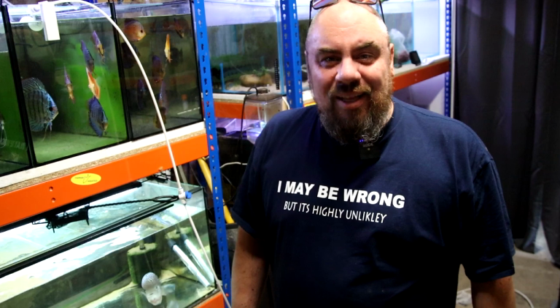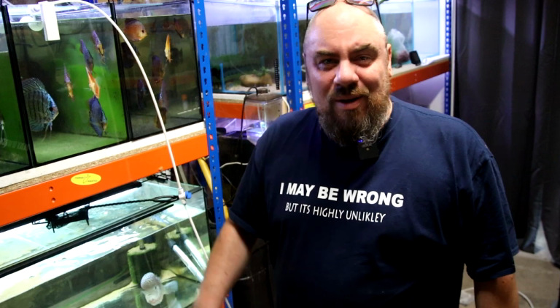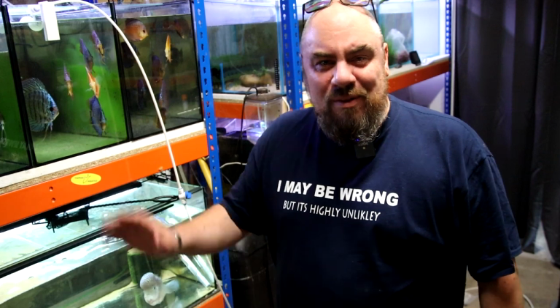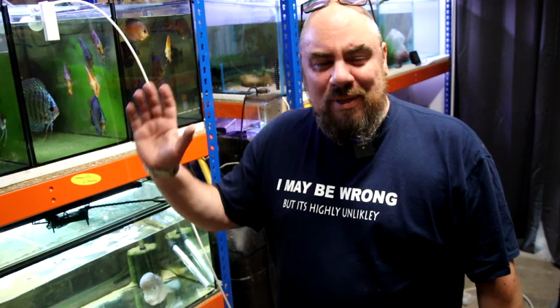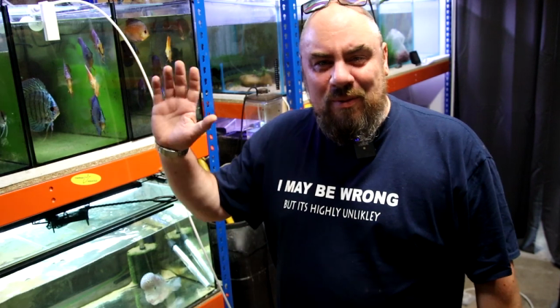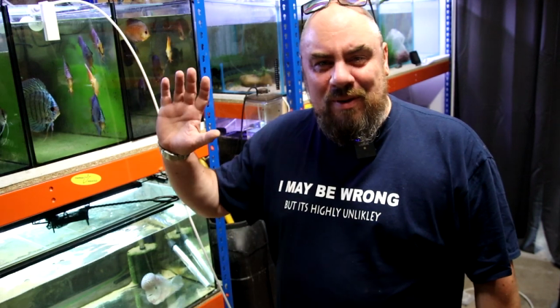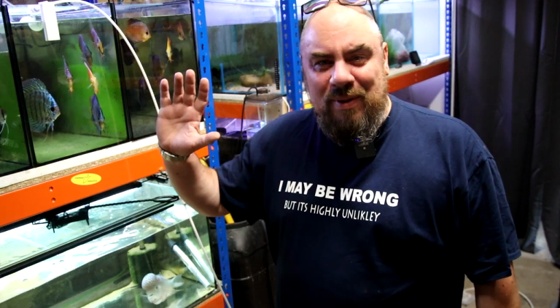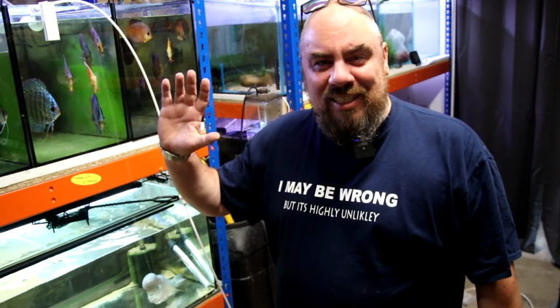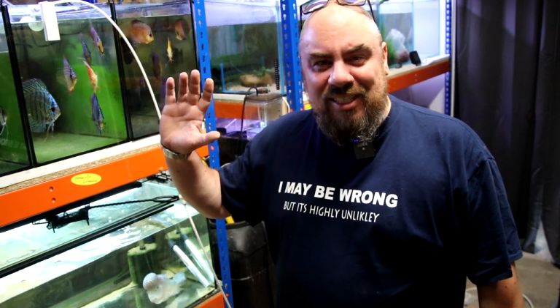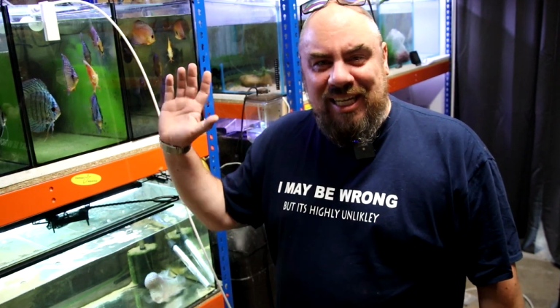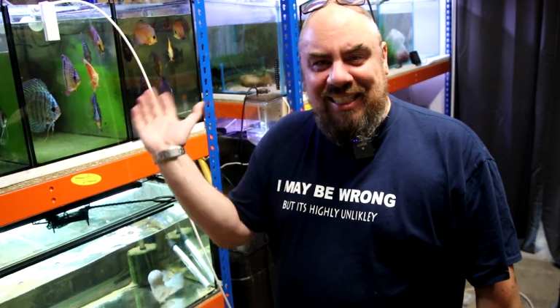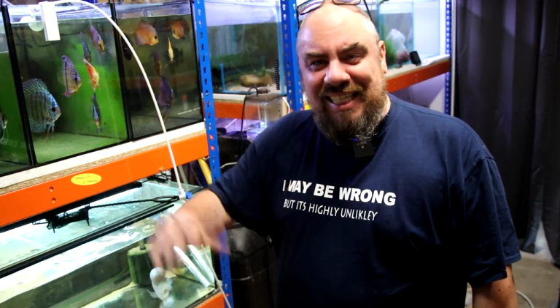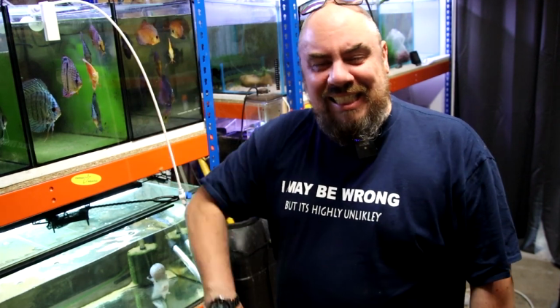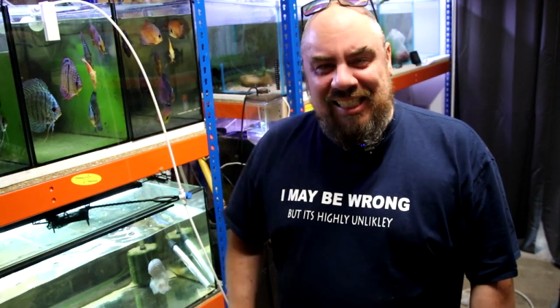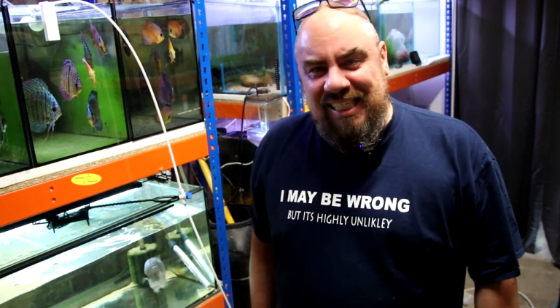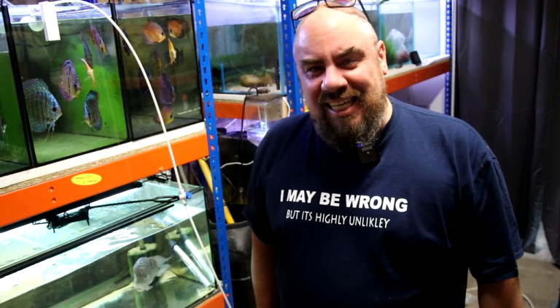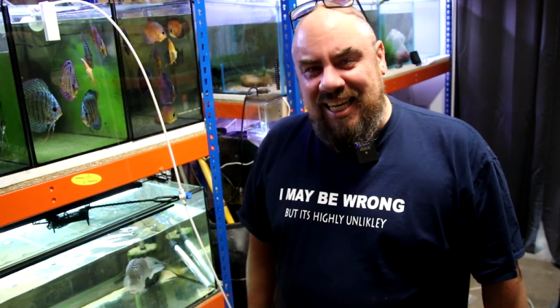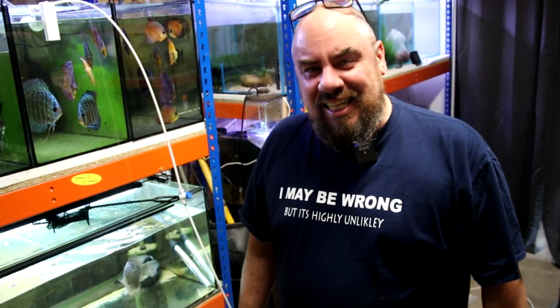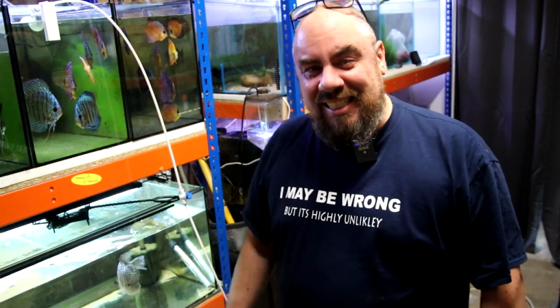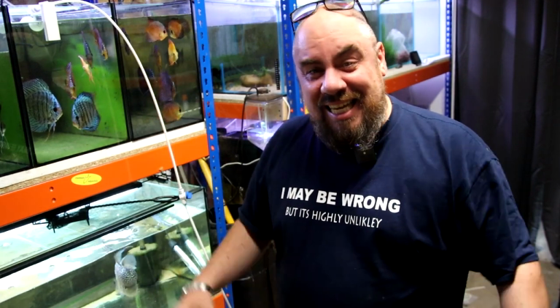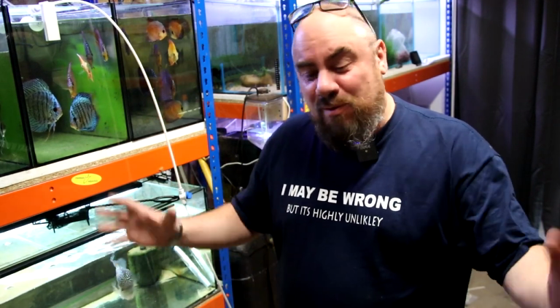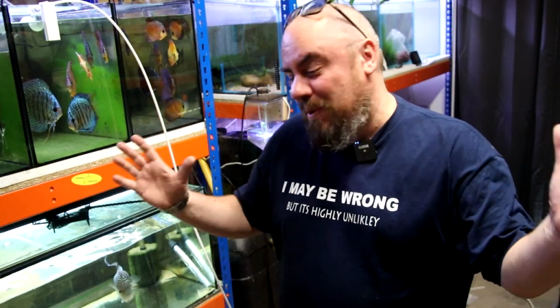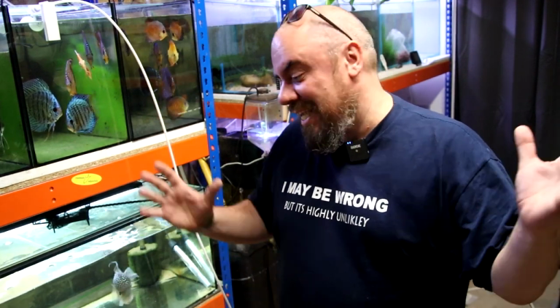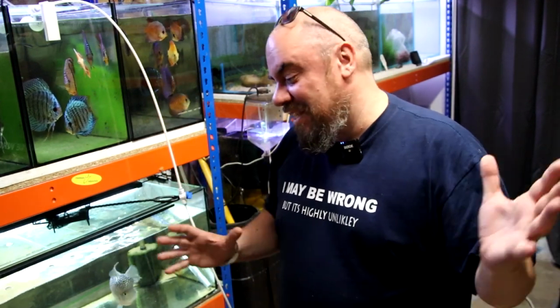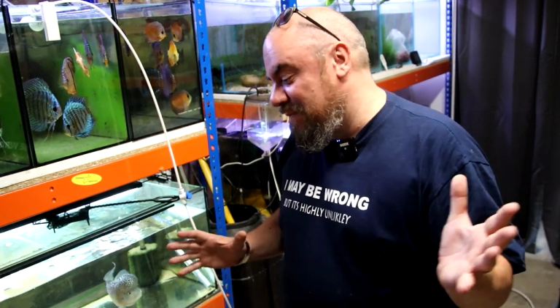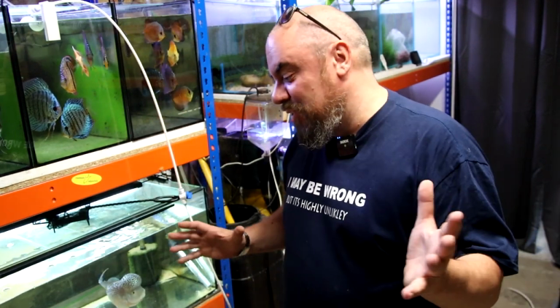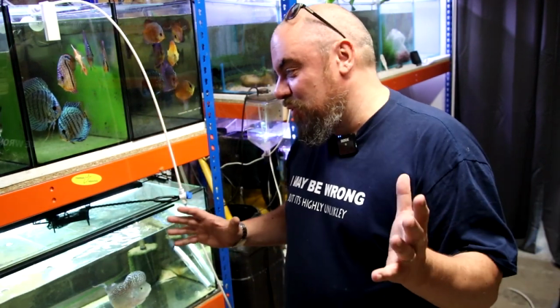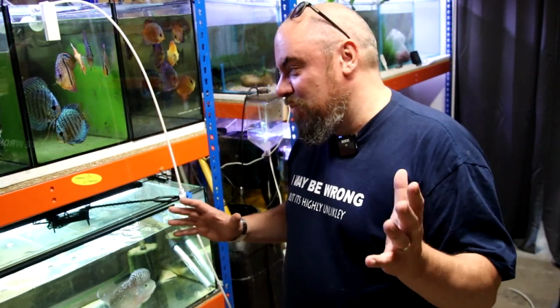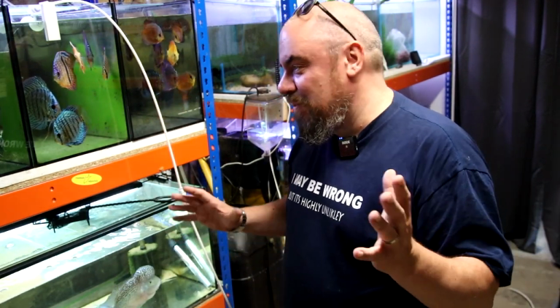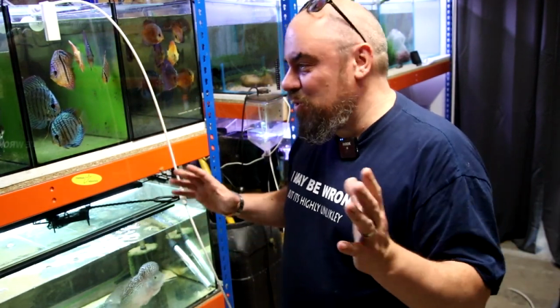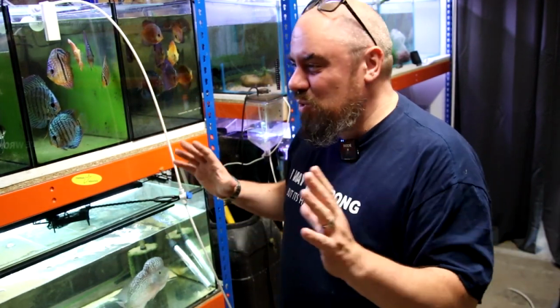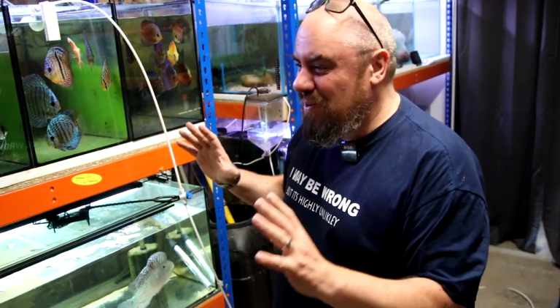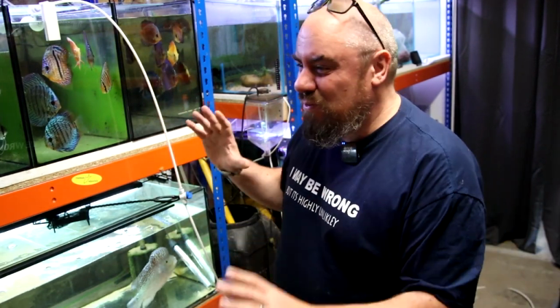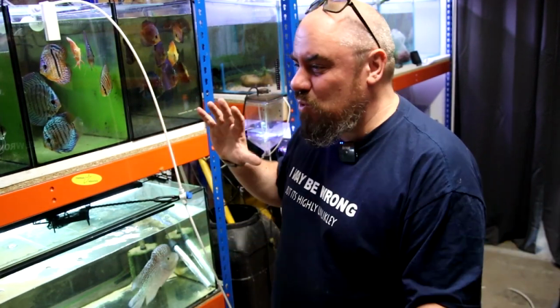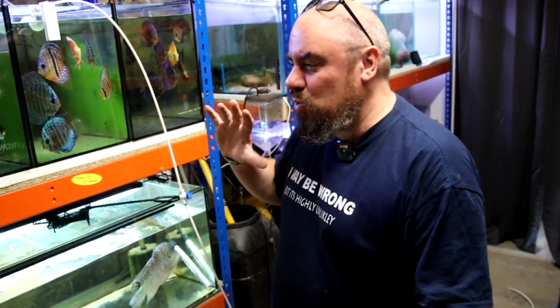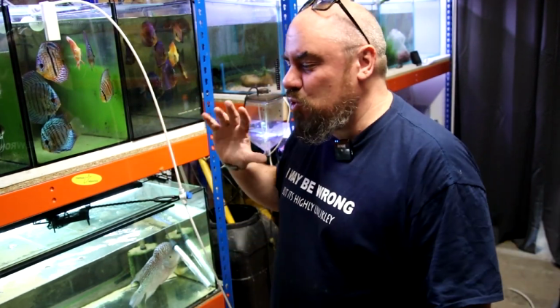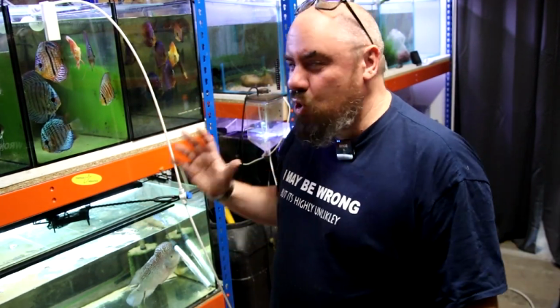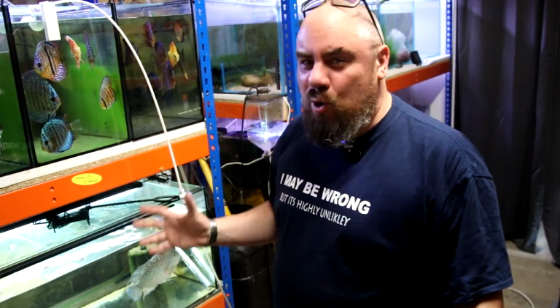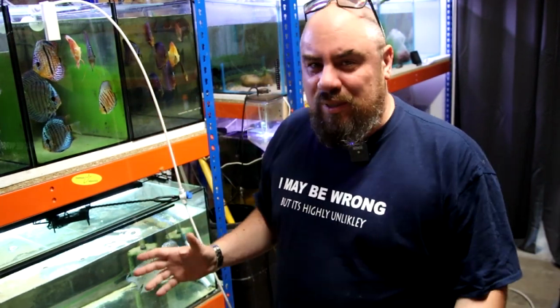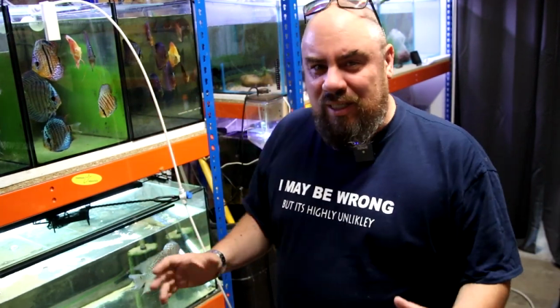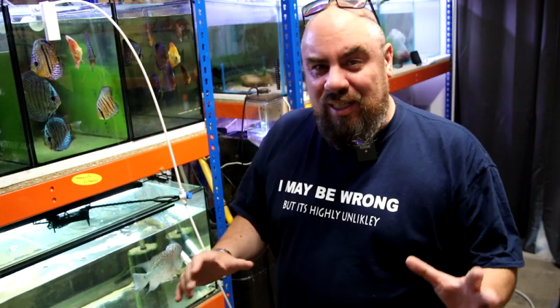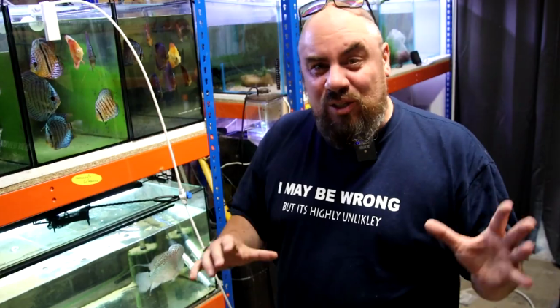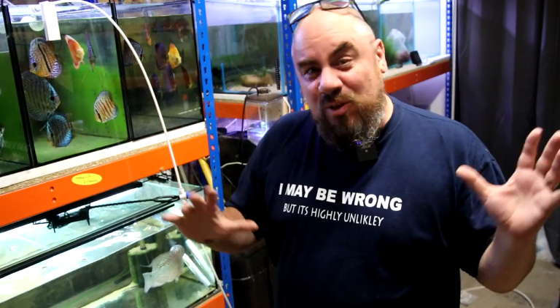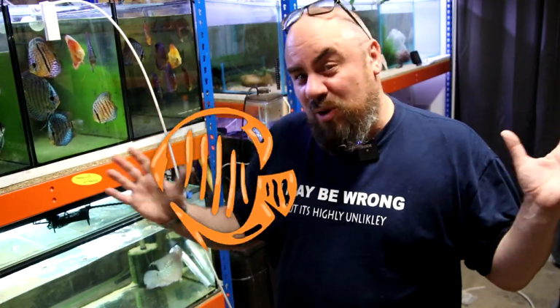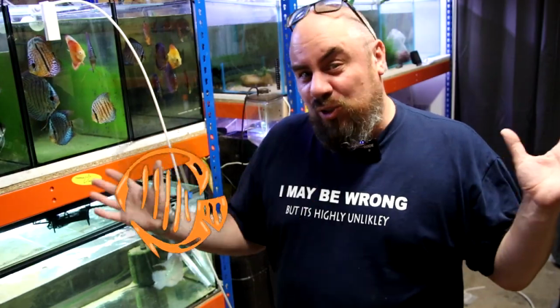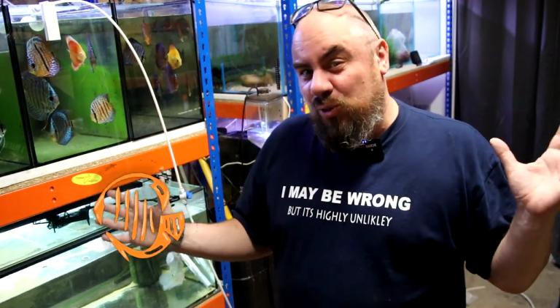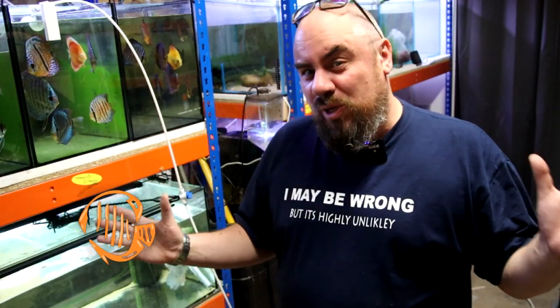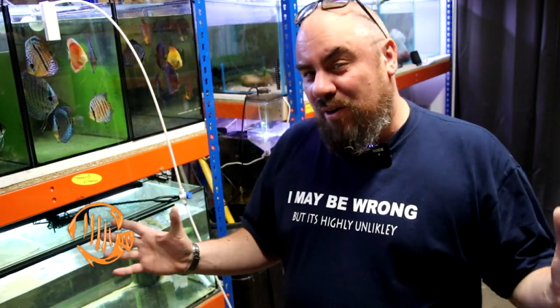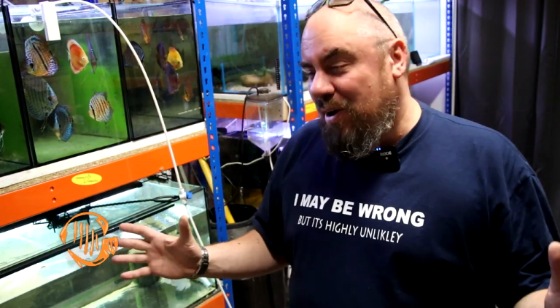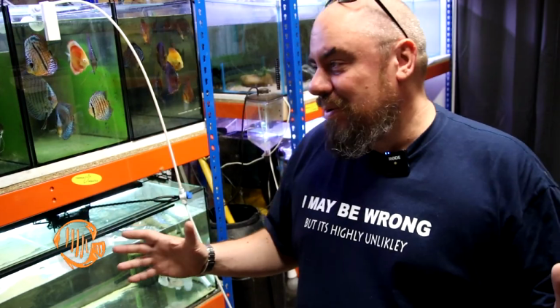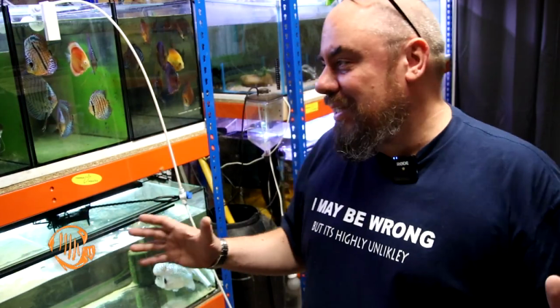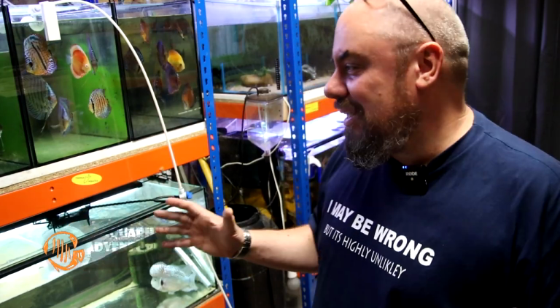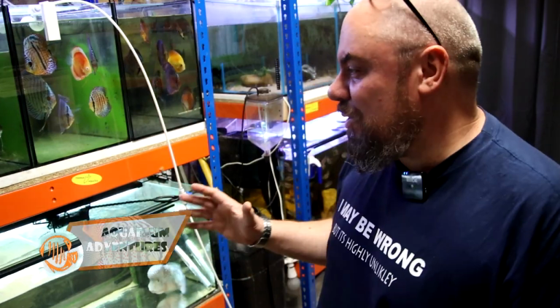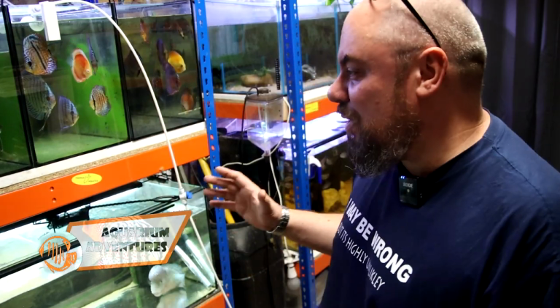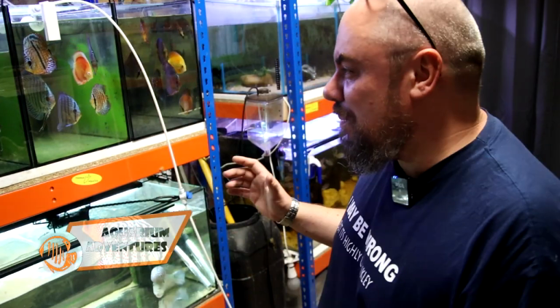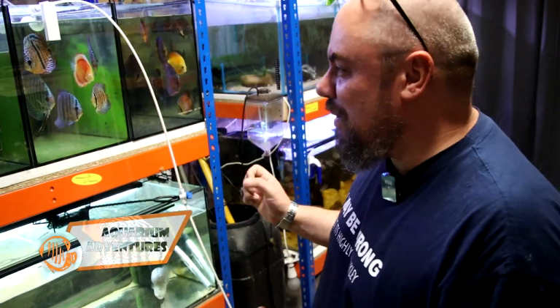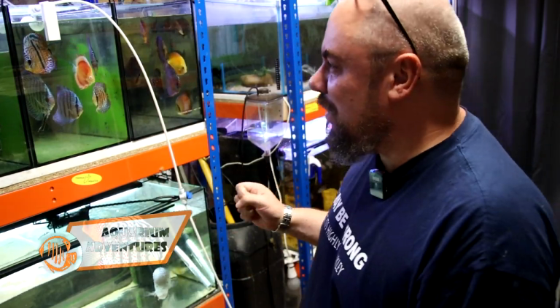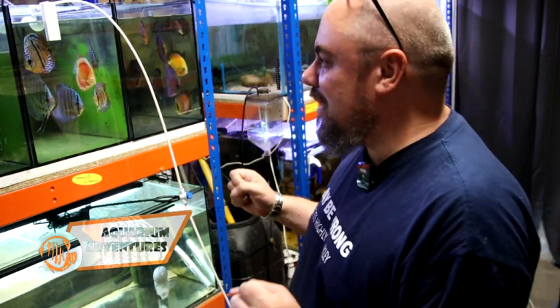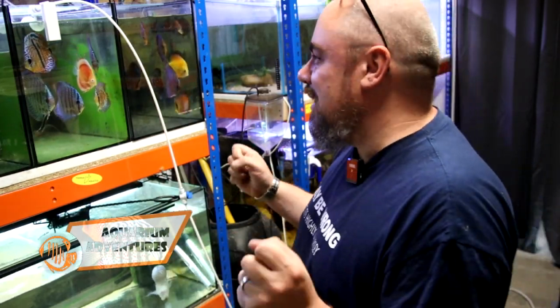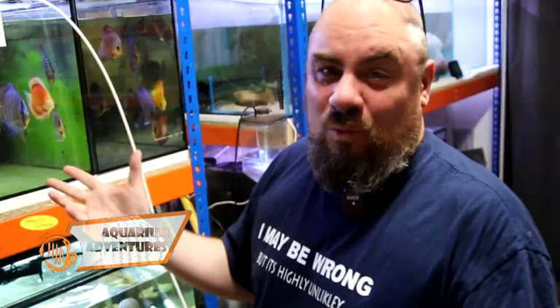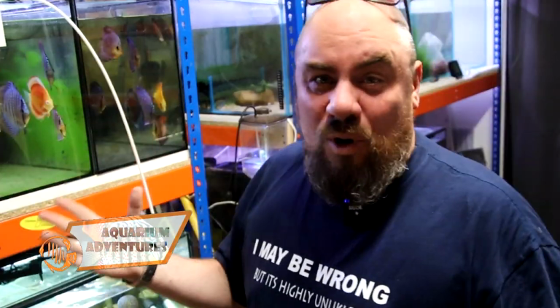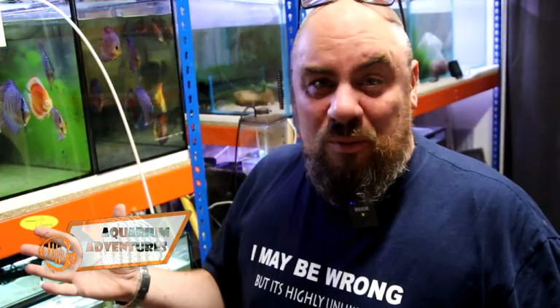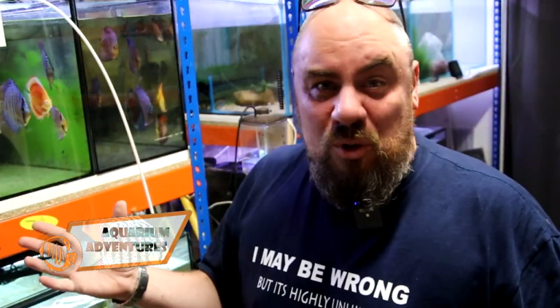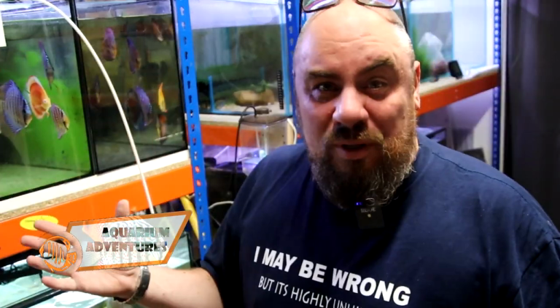Hello everybody, welcome back to the channel, nice to see you again. Today we're back in the fish room, I'm doing a few jobs, so I thought I'd show you around and talk about what I'm doing.